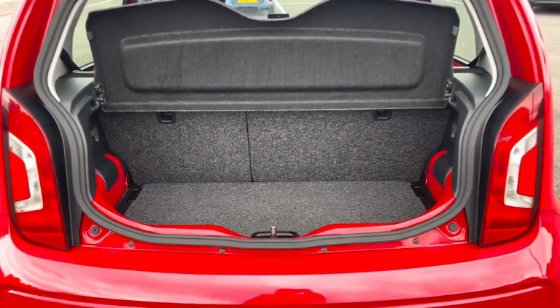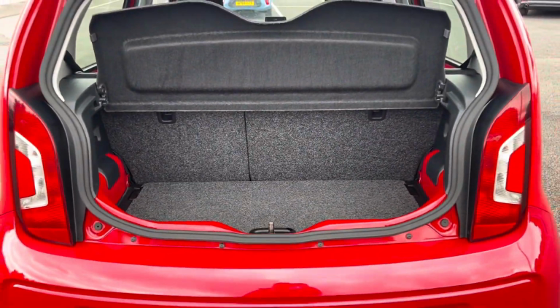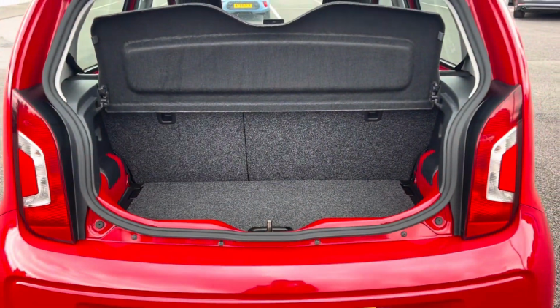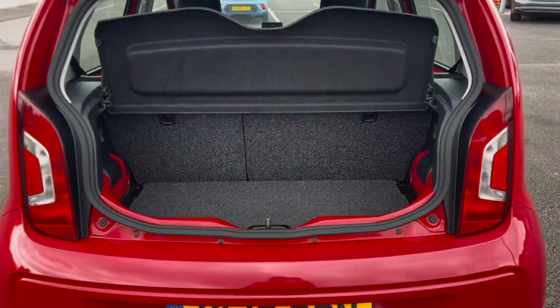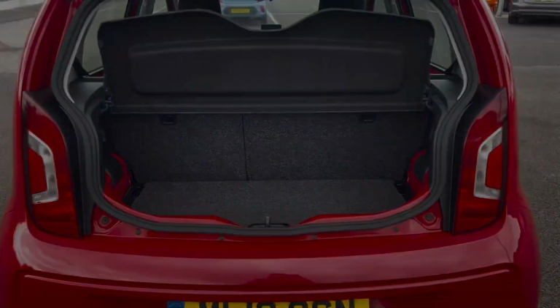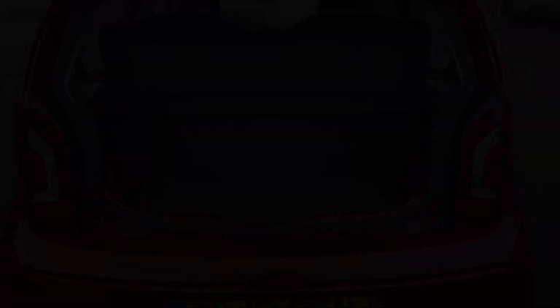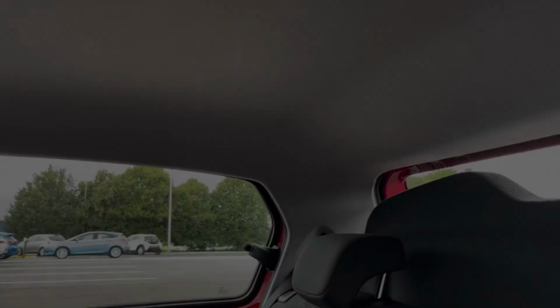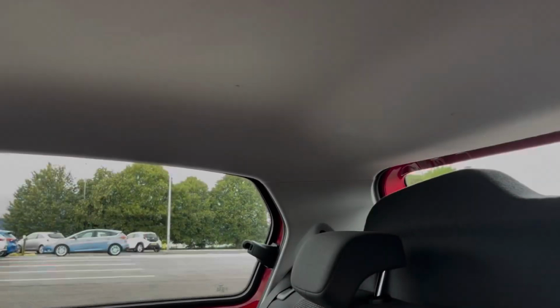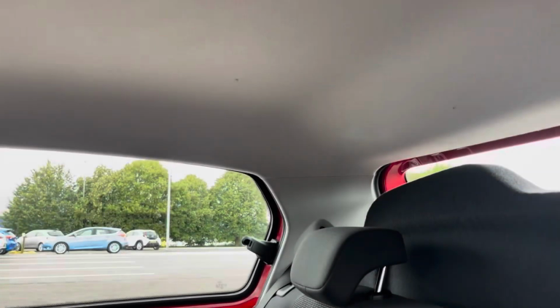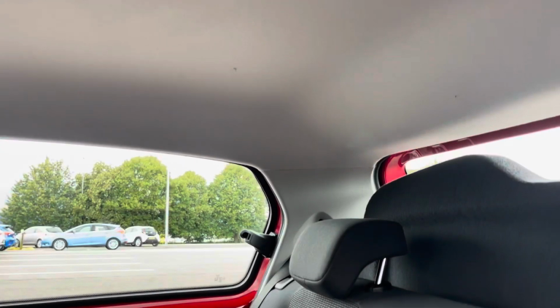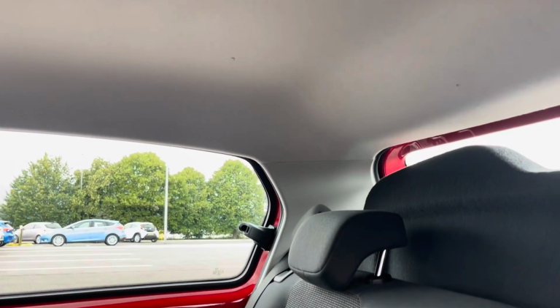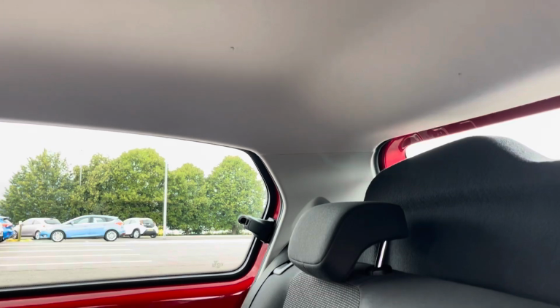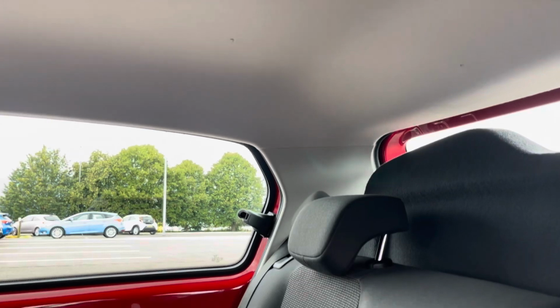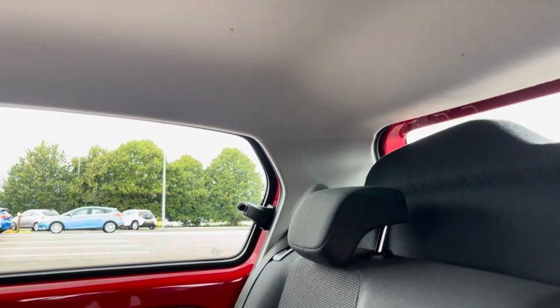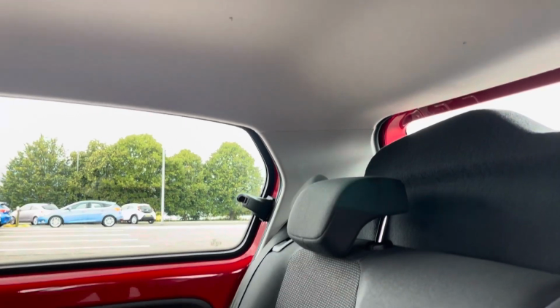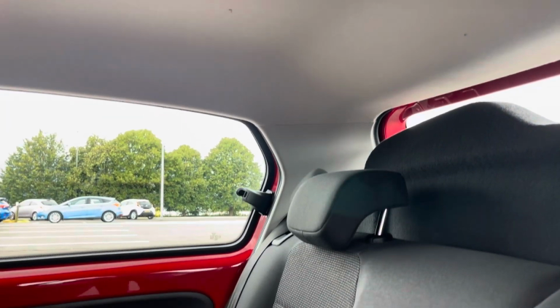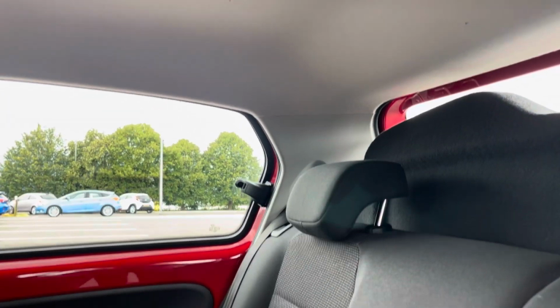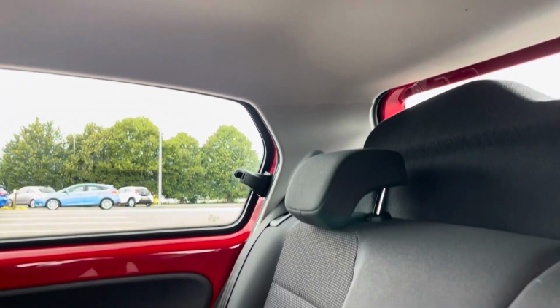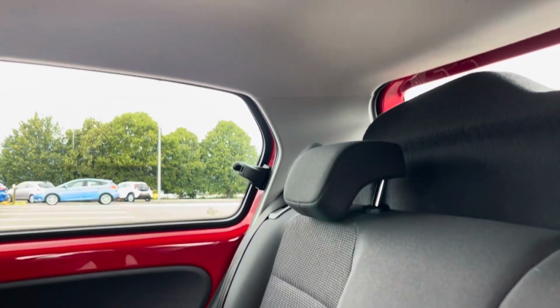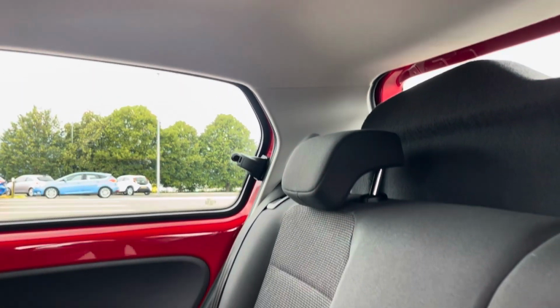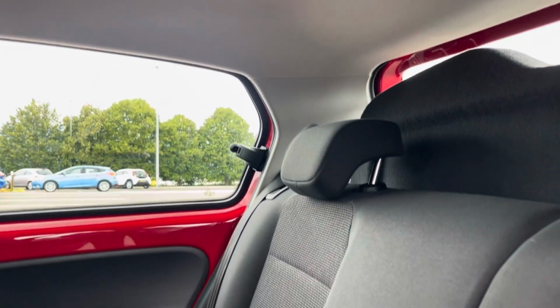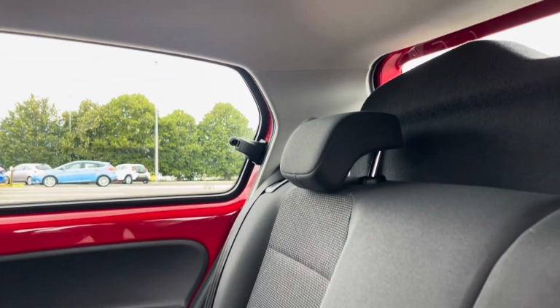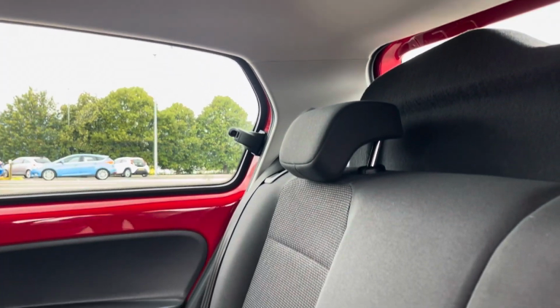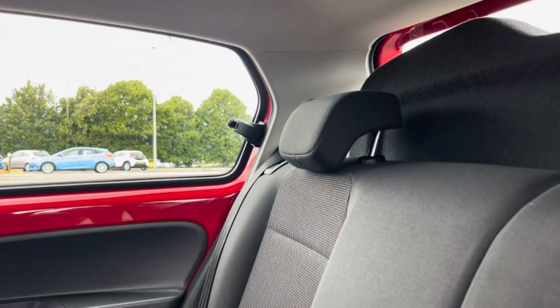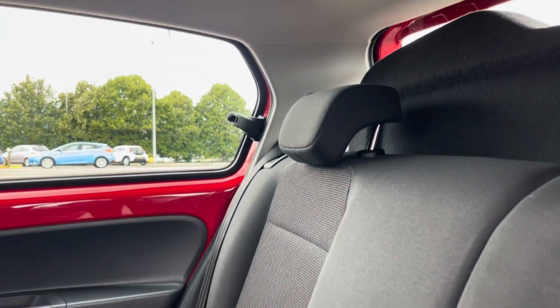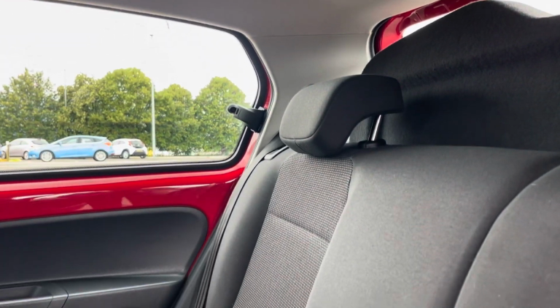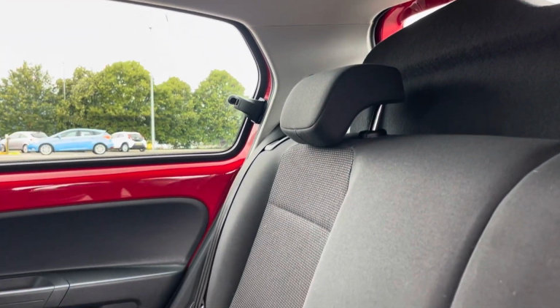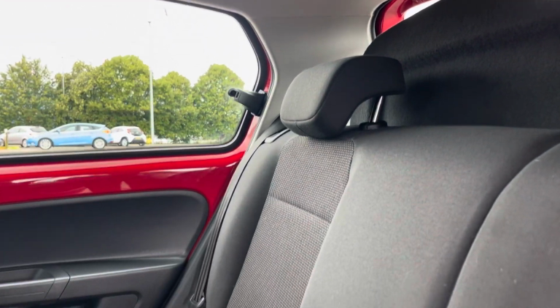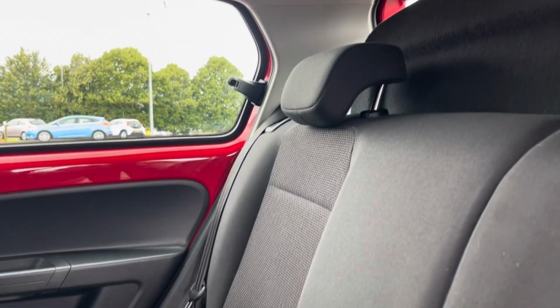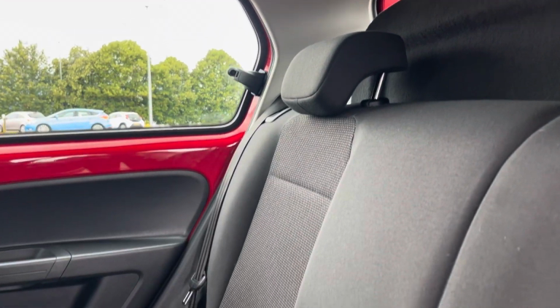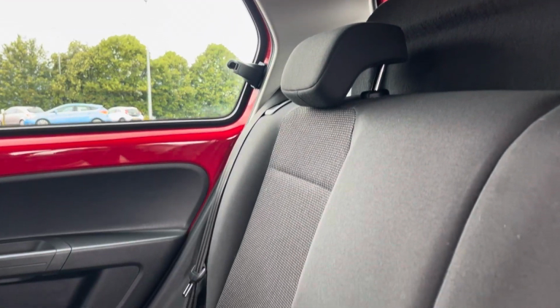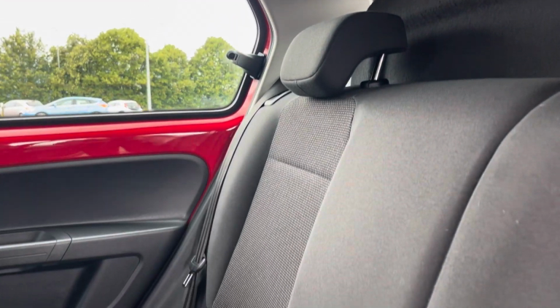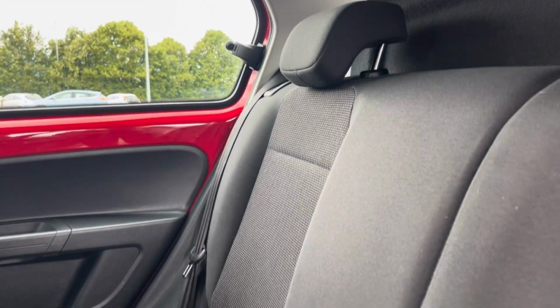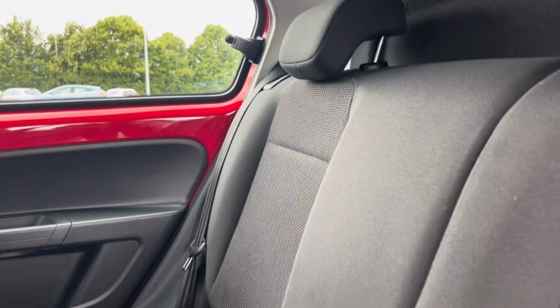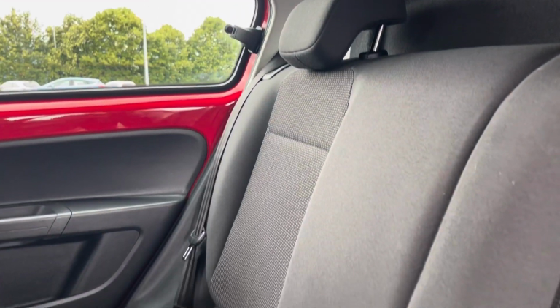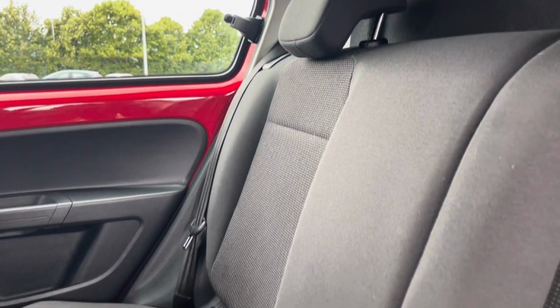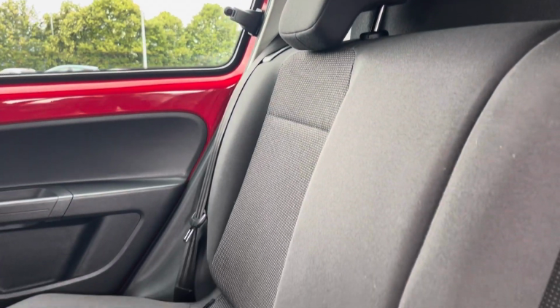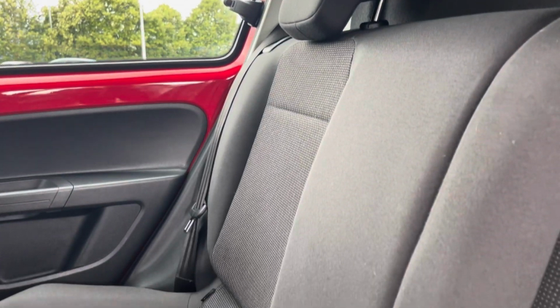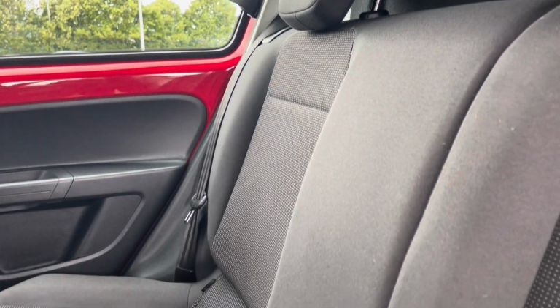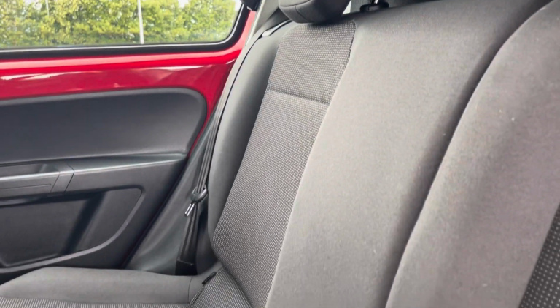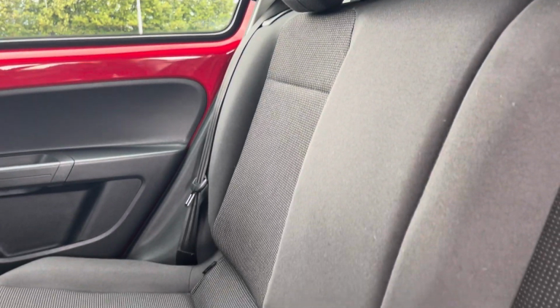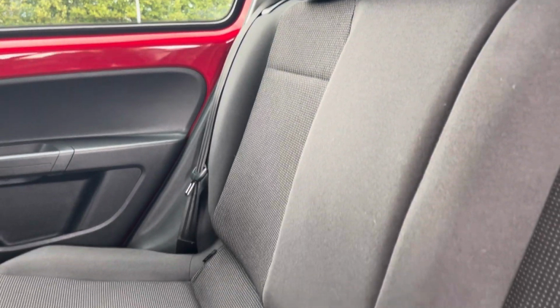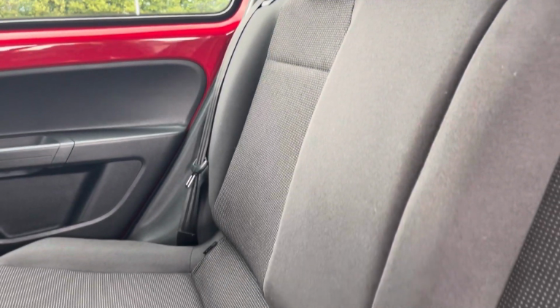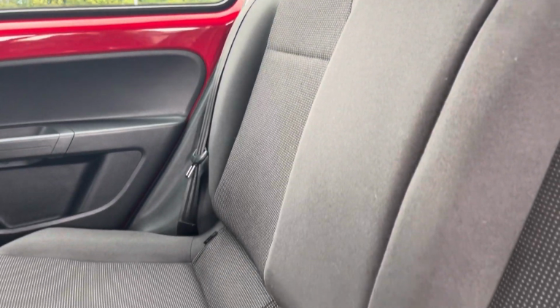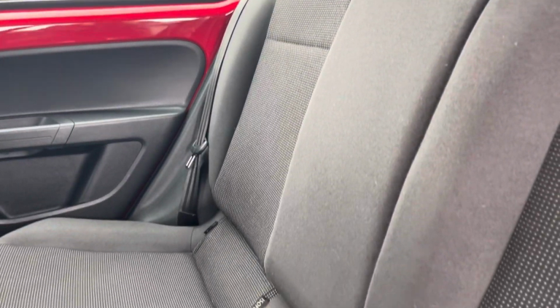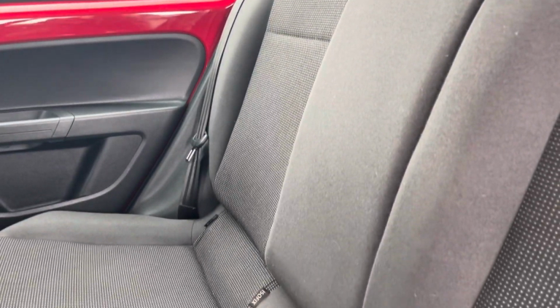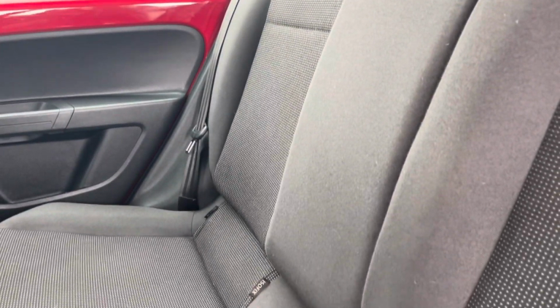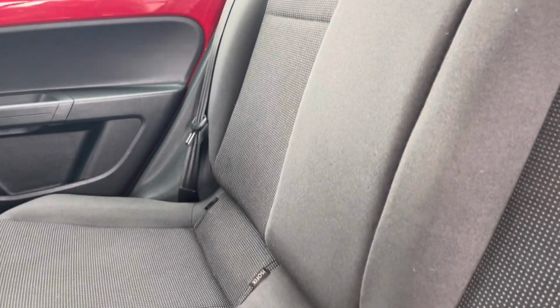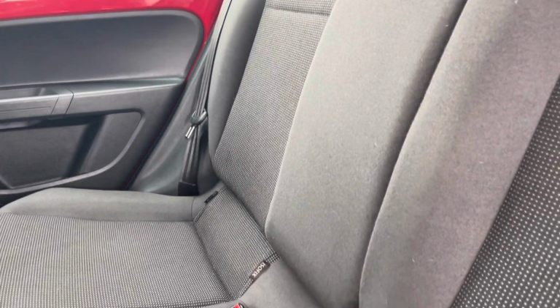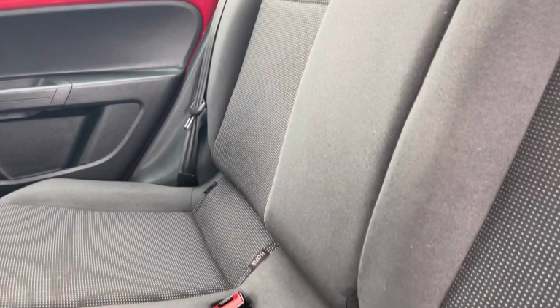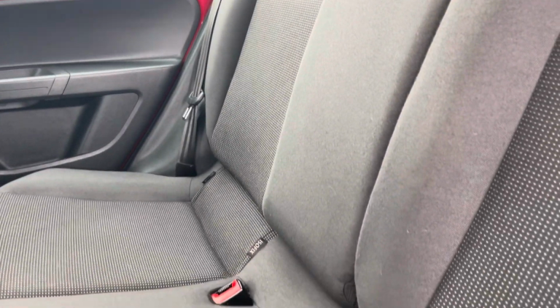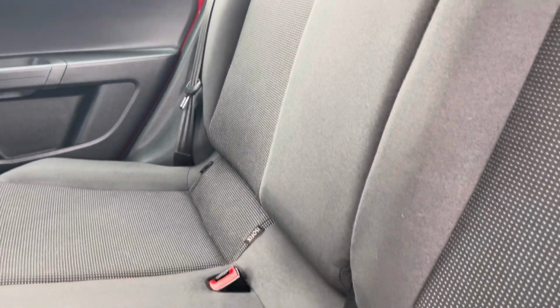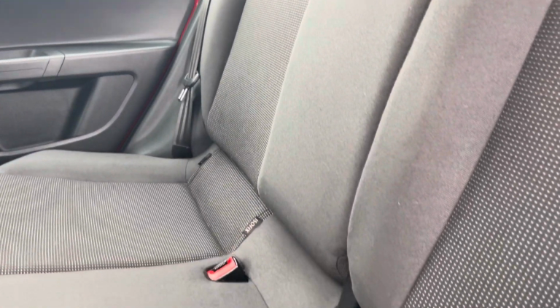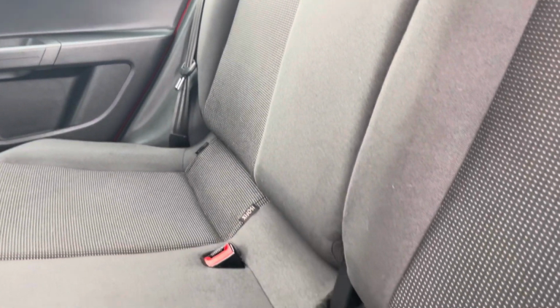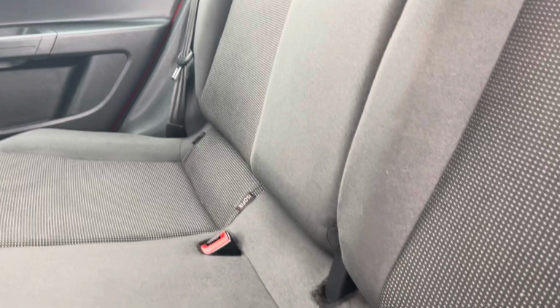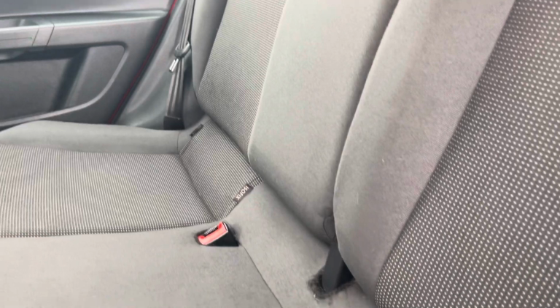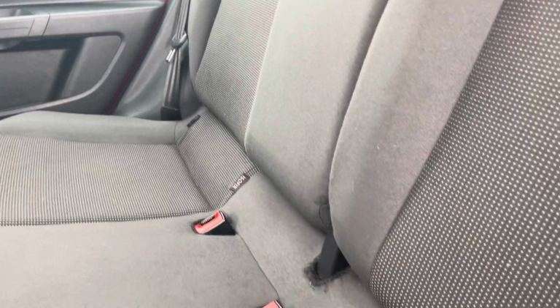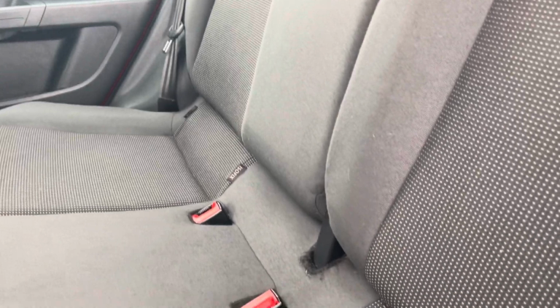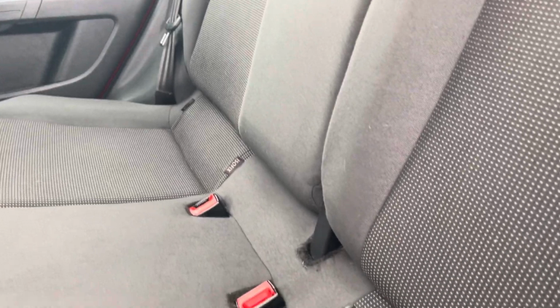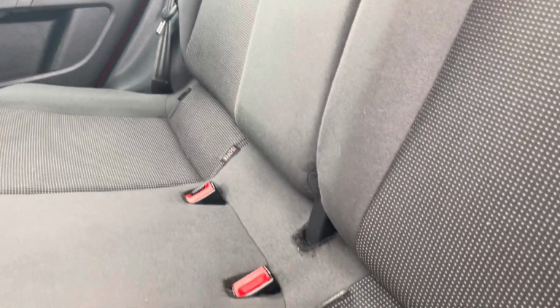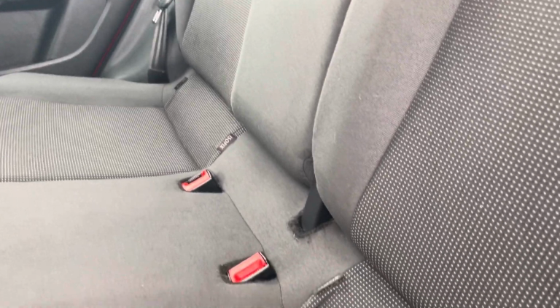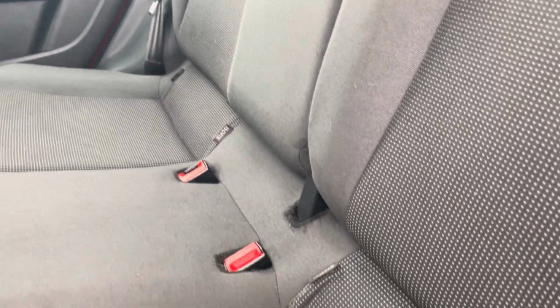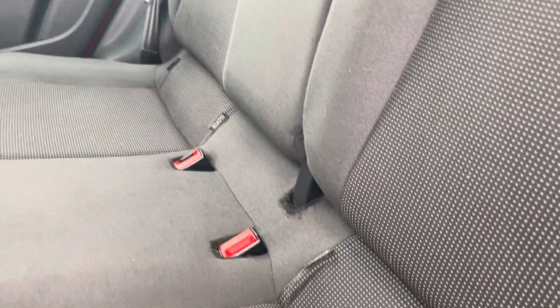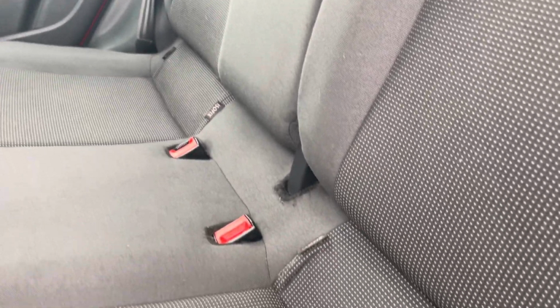Into the rear seats themselves, they're finished in a full cloth upholstery. We have seating for two people here, with both seats including Isofix child seat preparation.